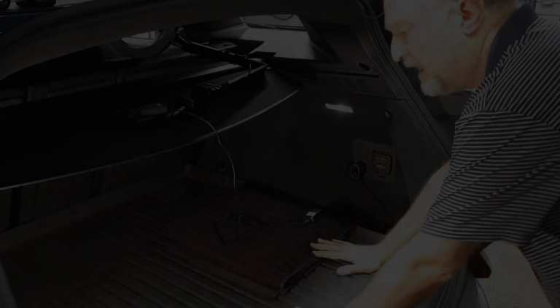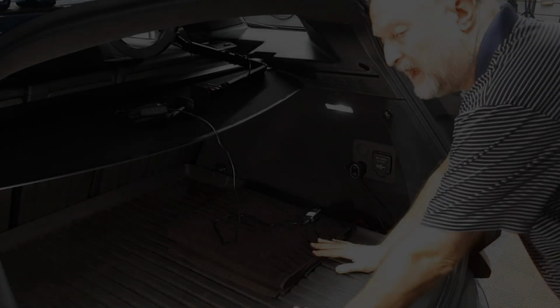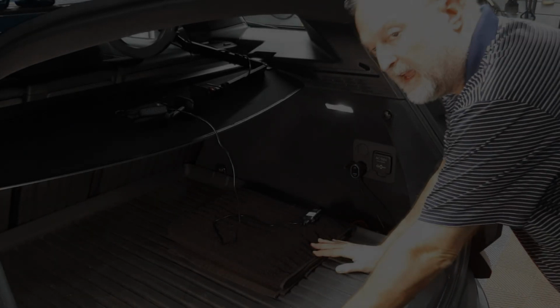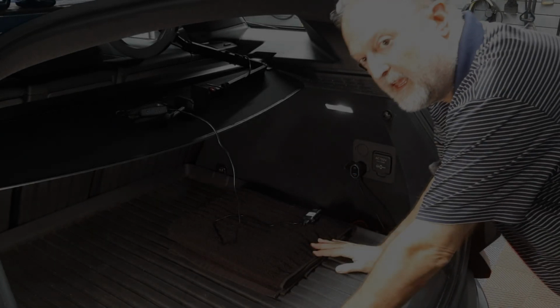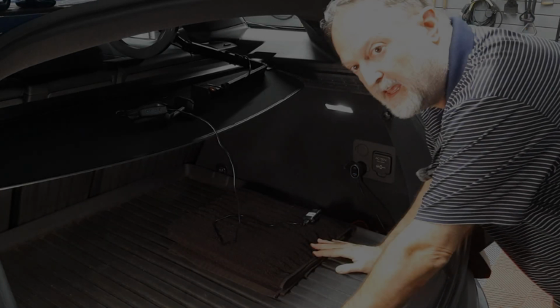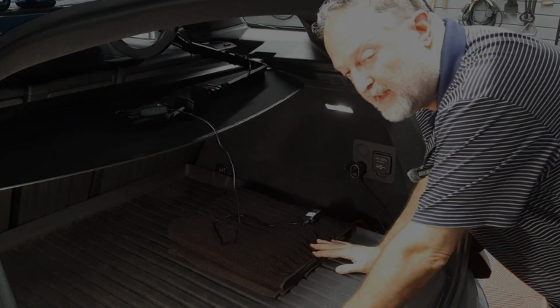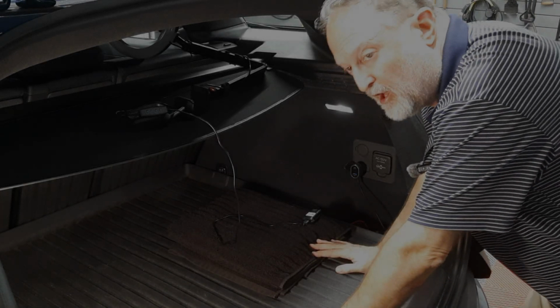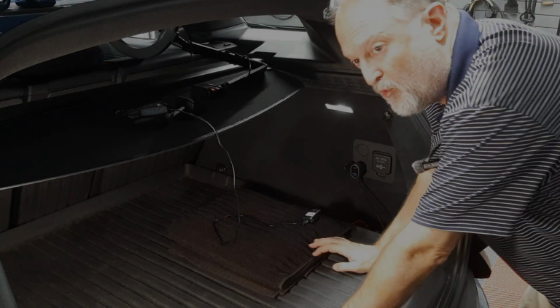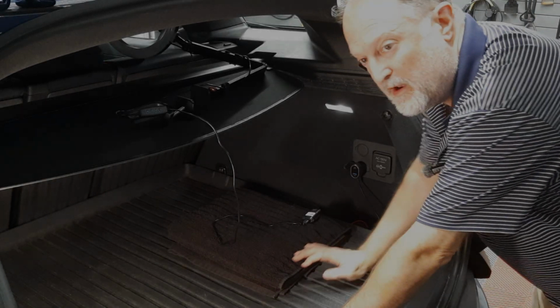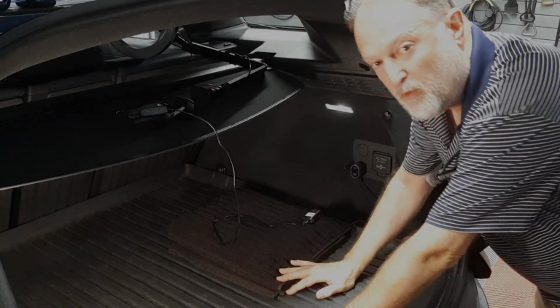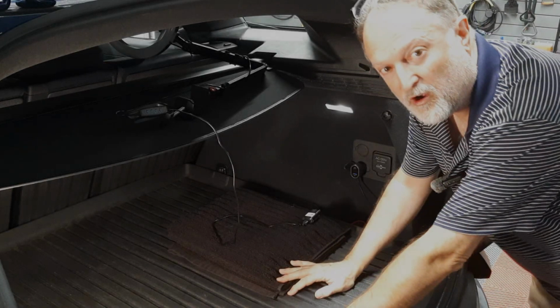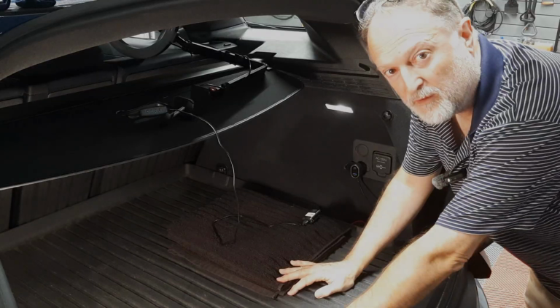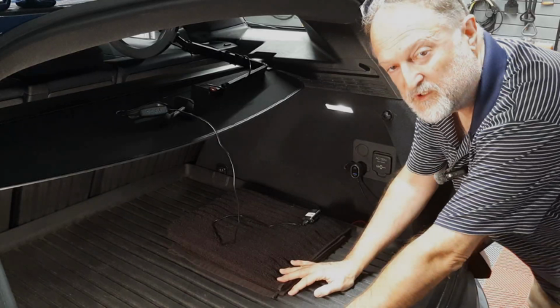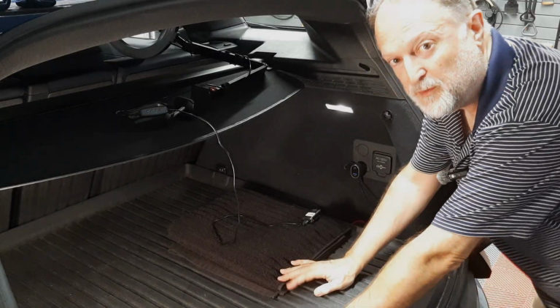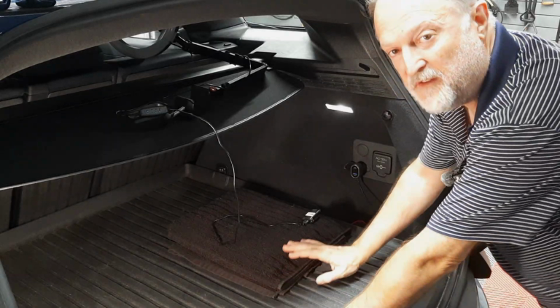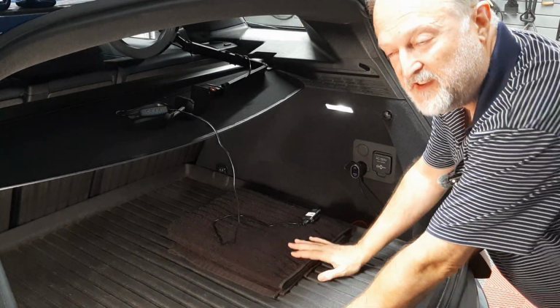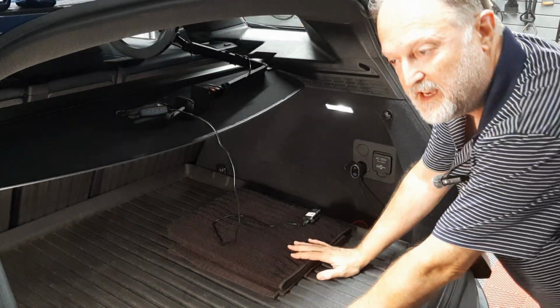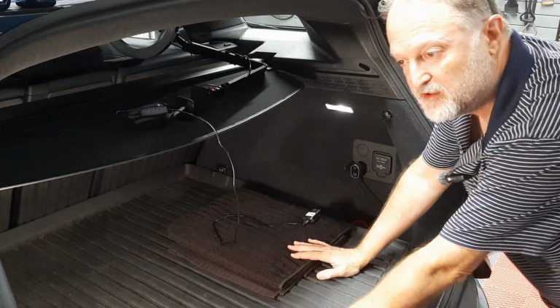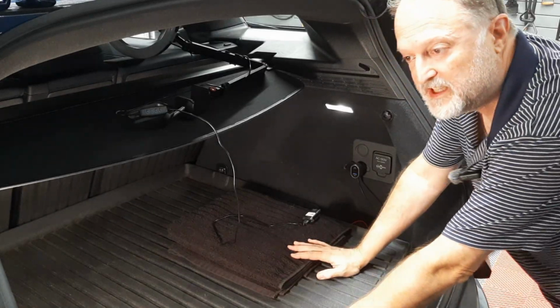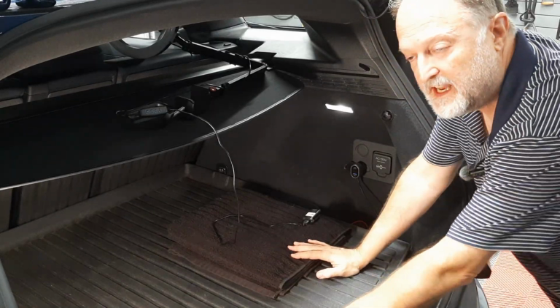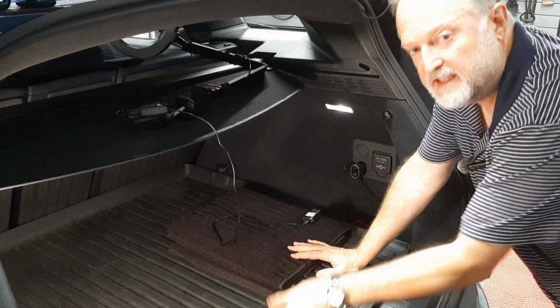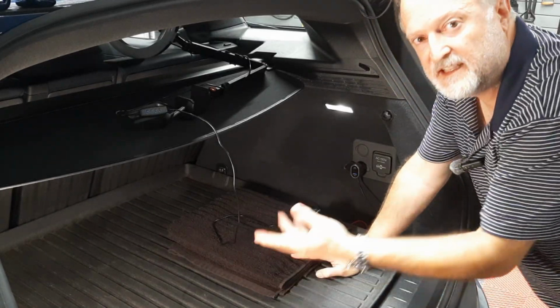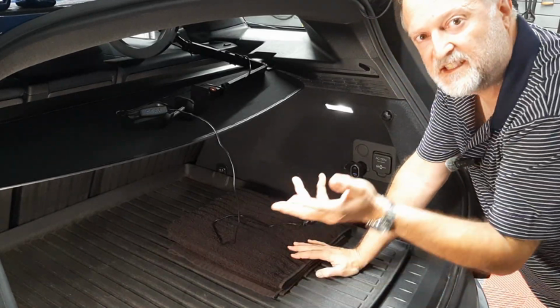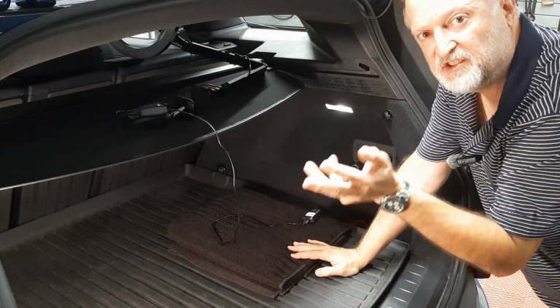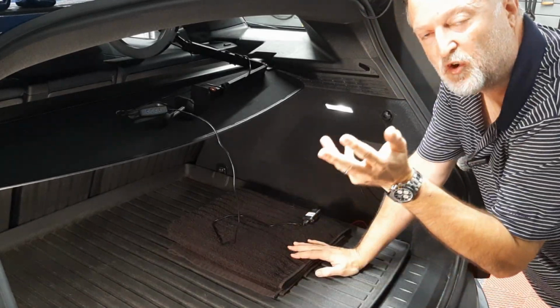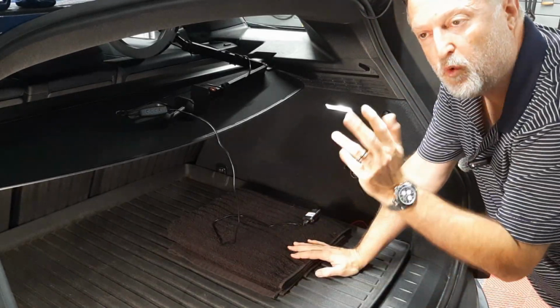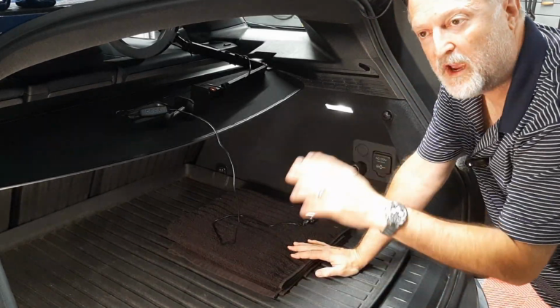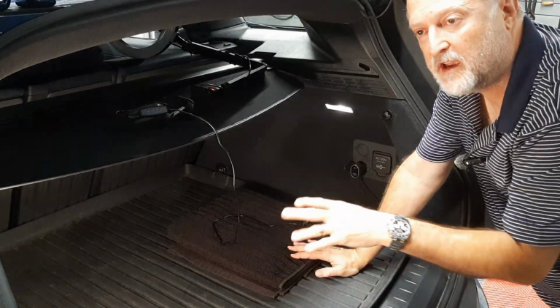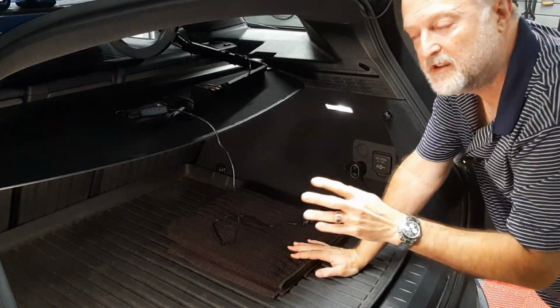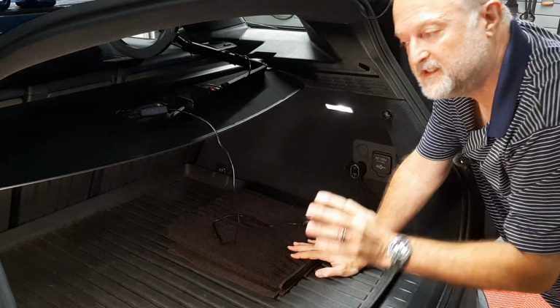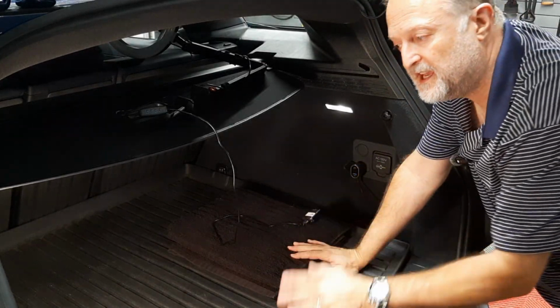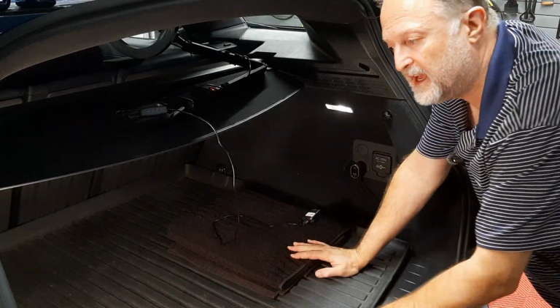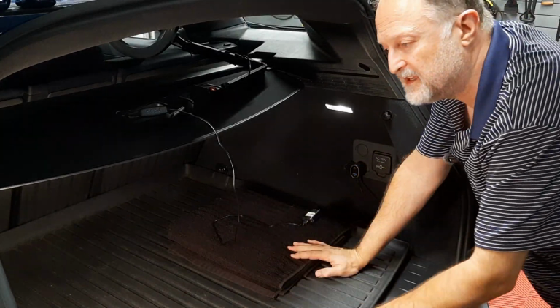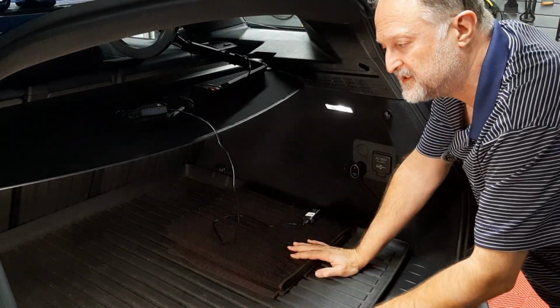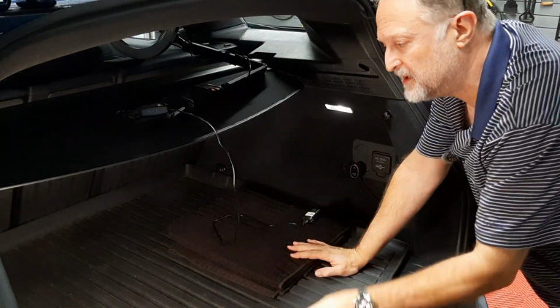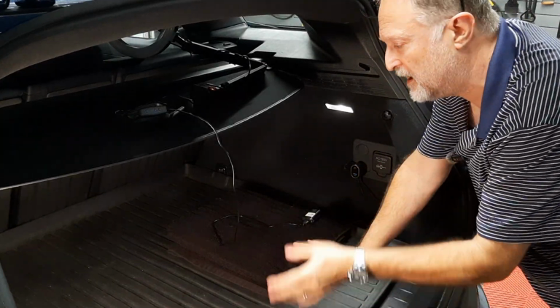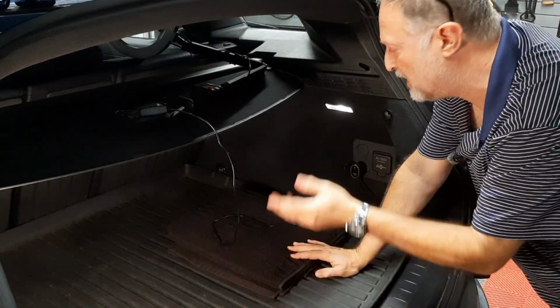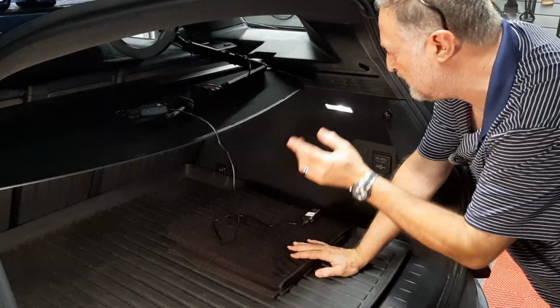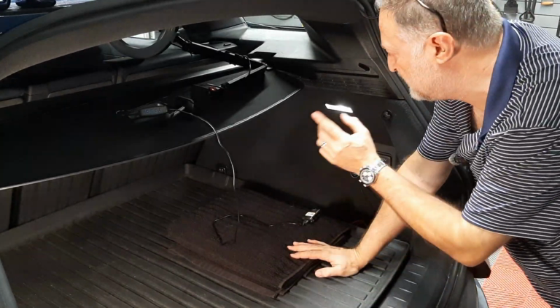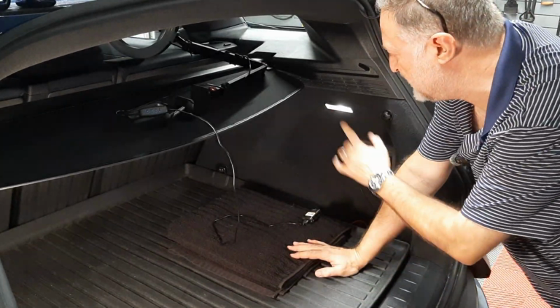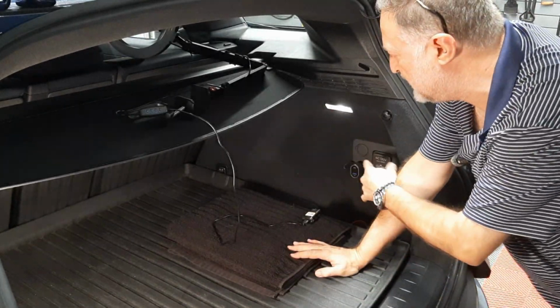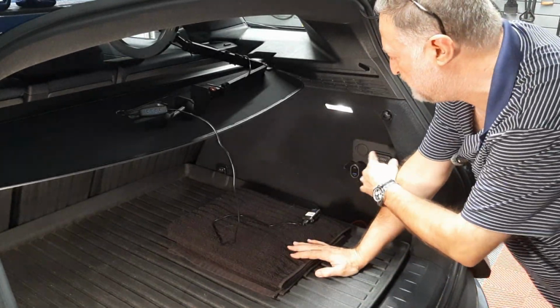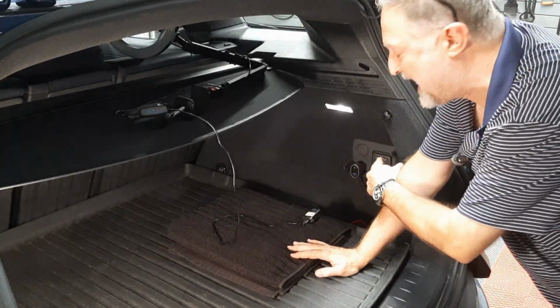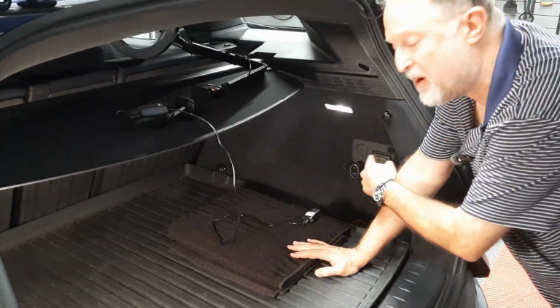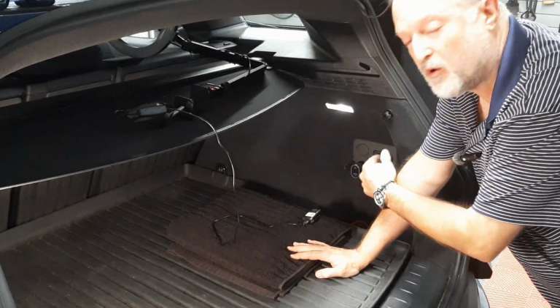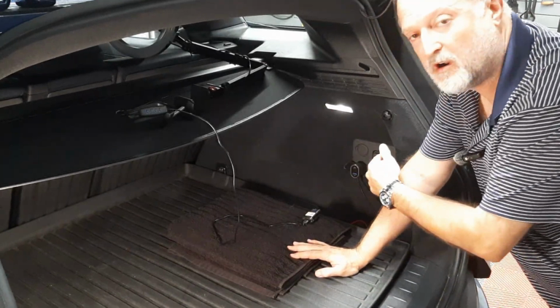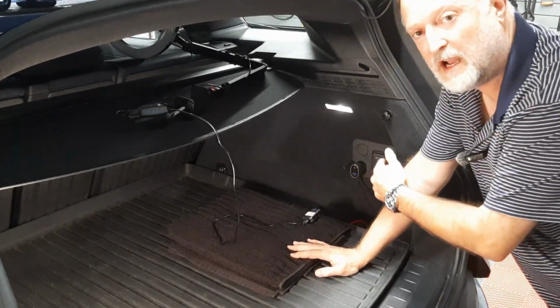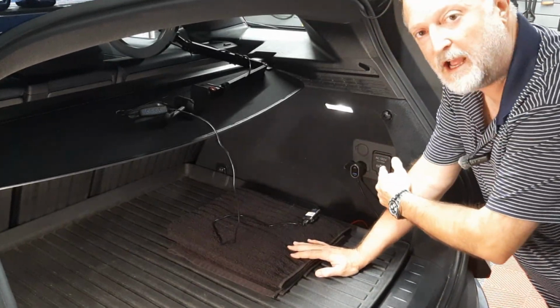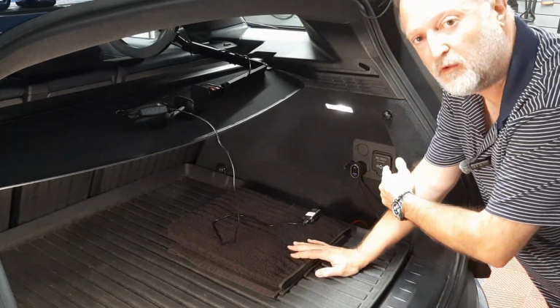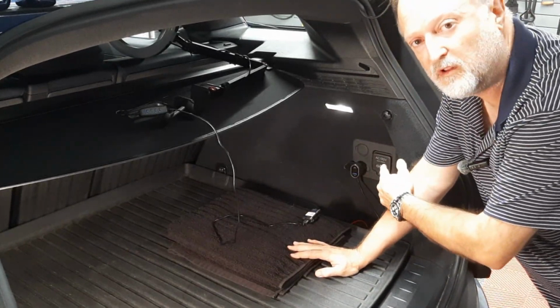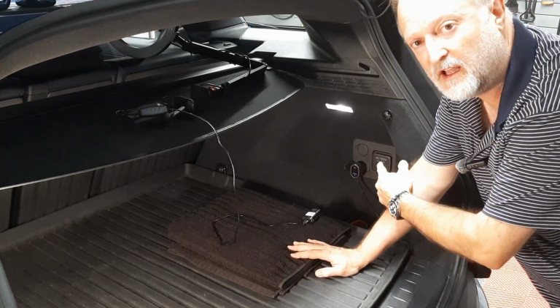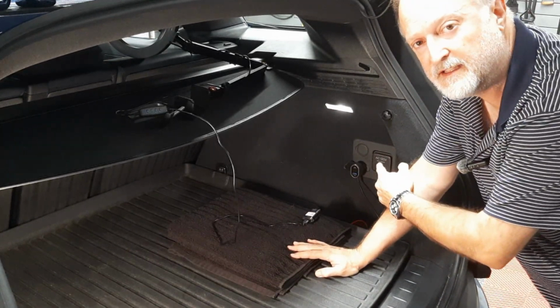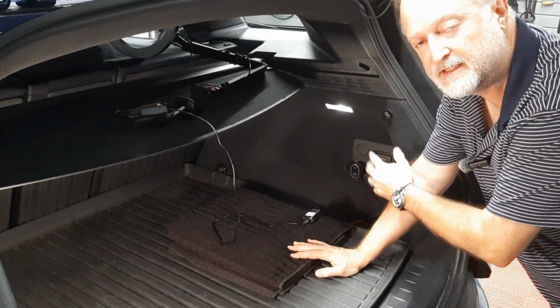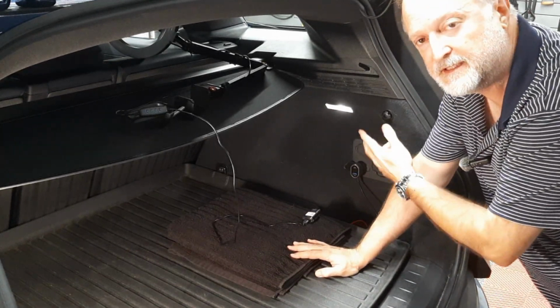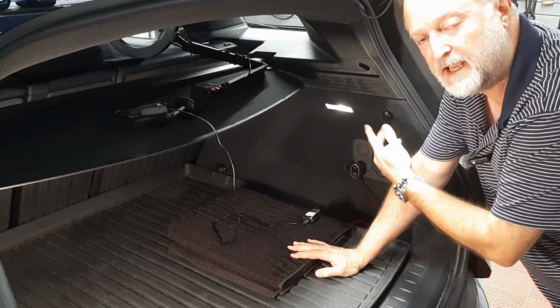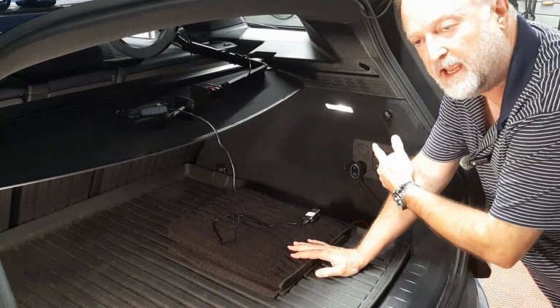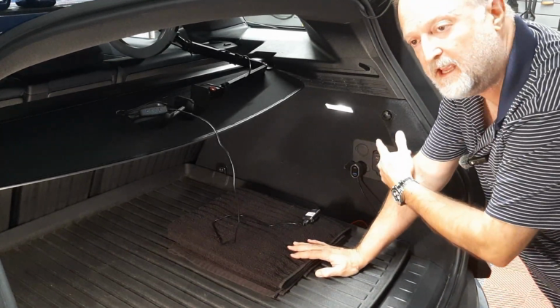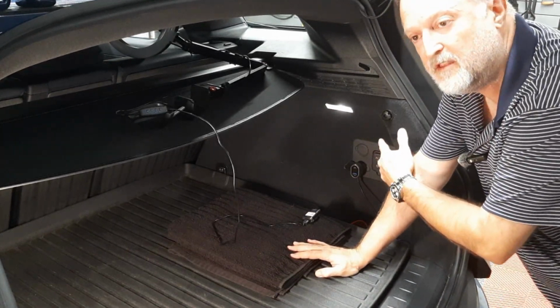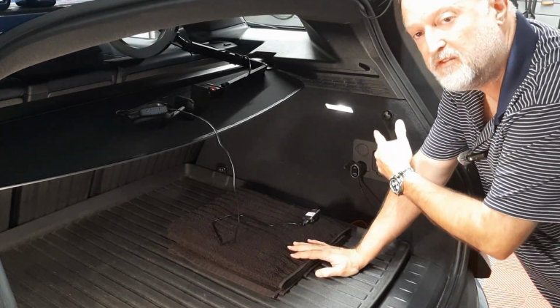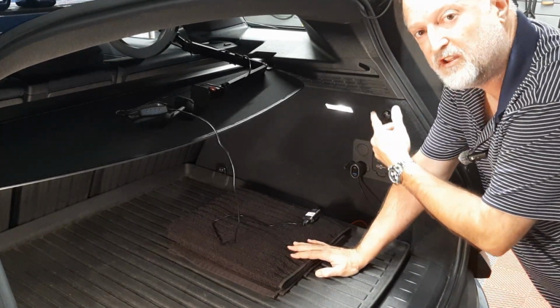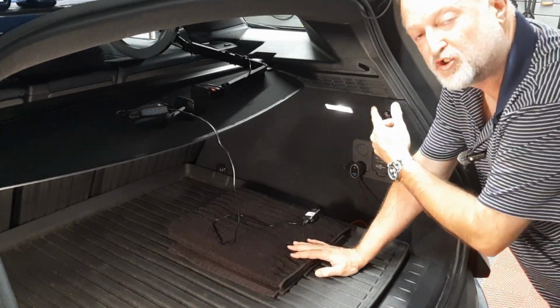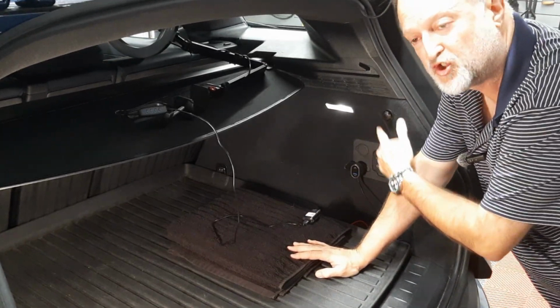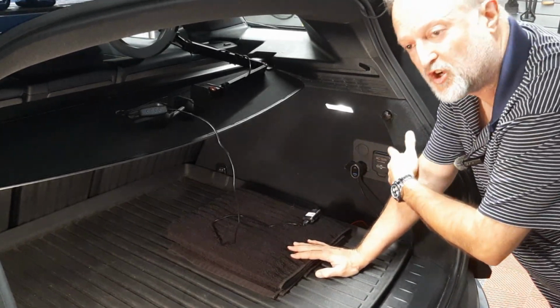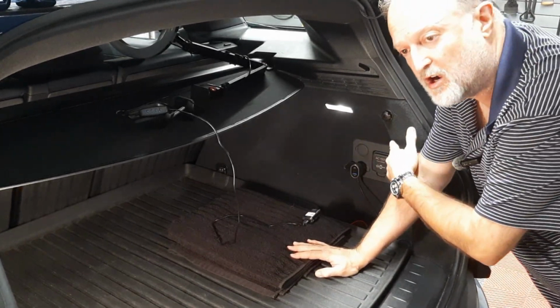Hello and welcome to my video today. This is a quick test of the power outlets in the trunk.